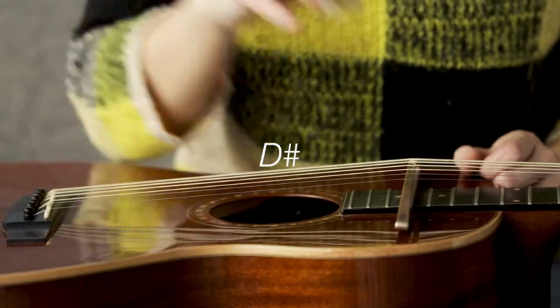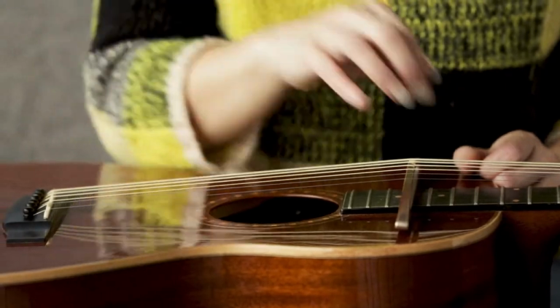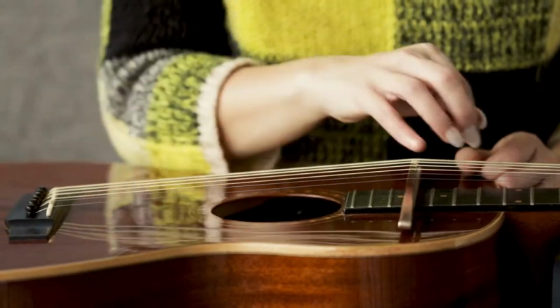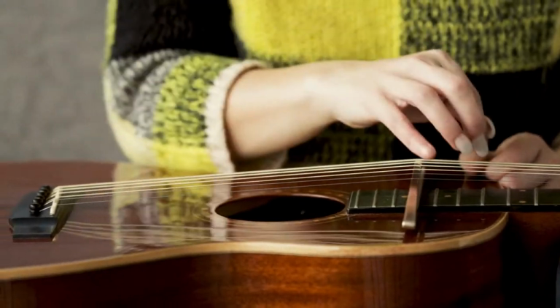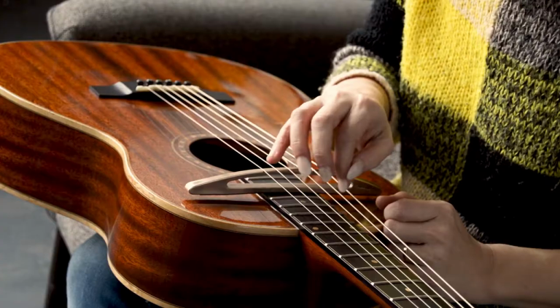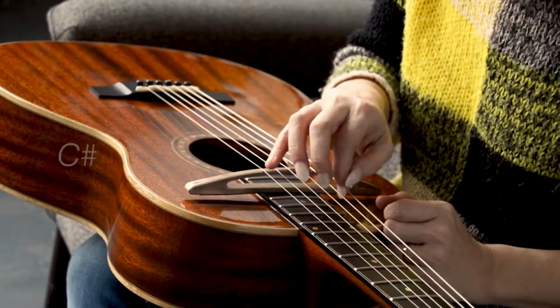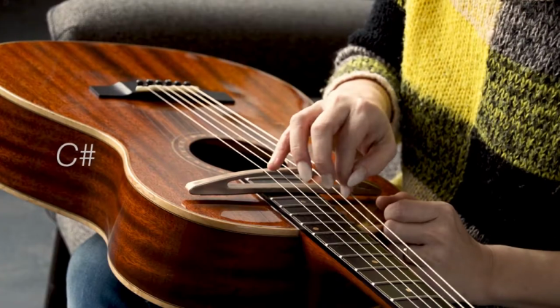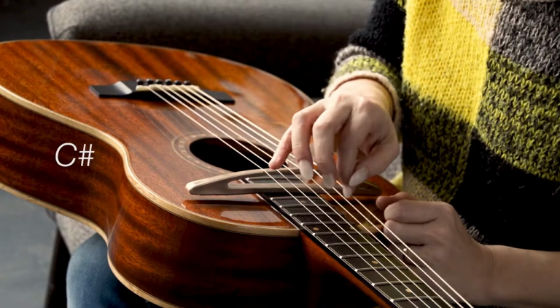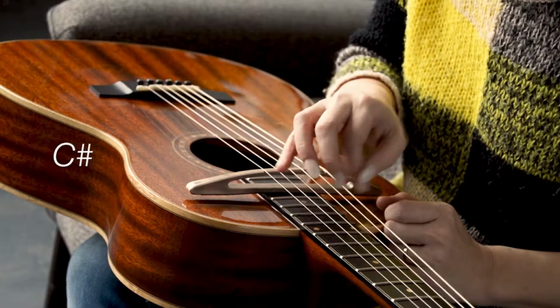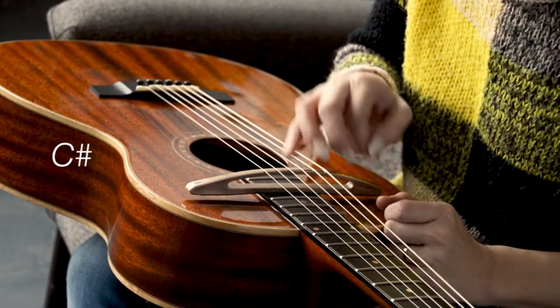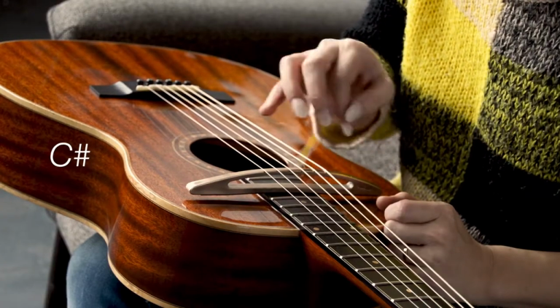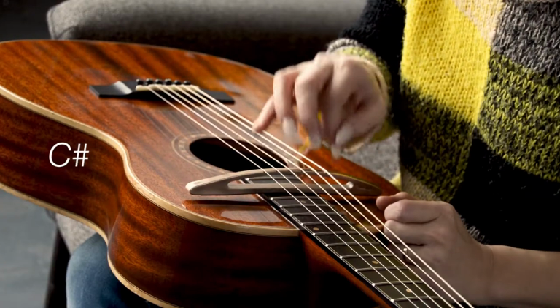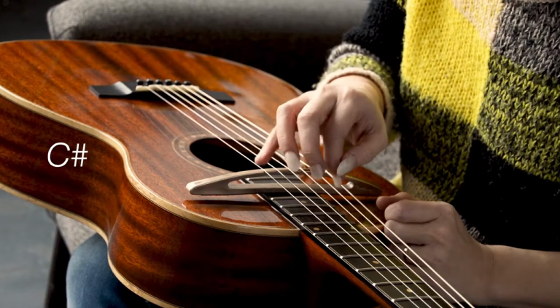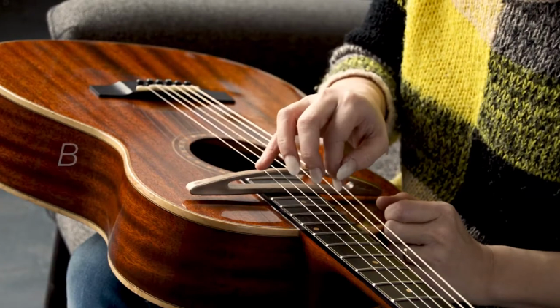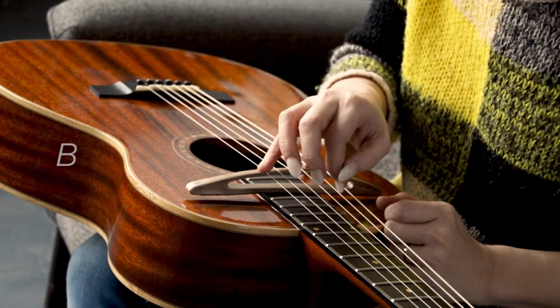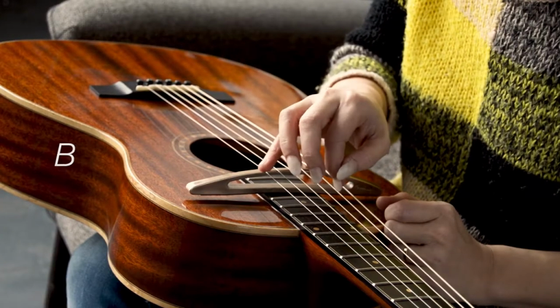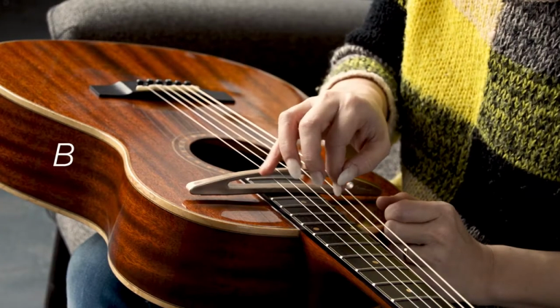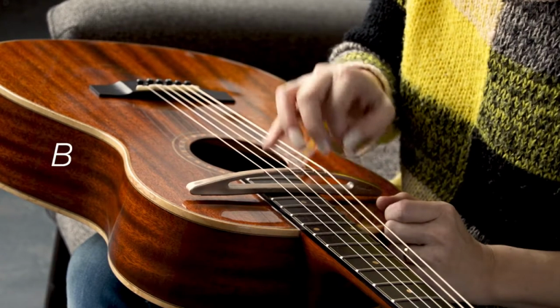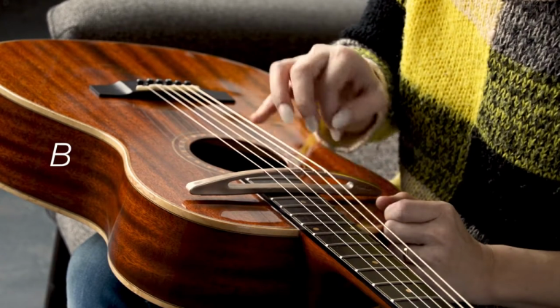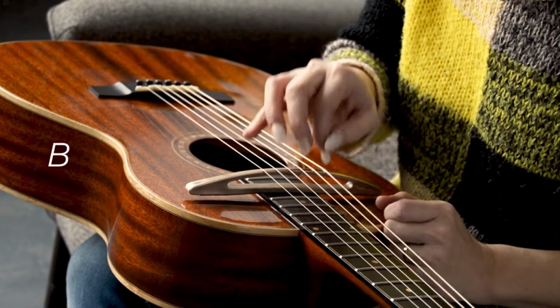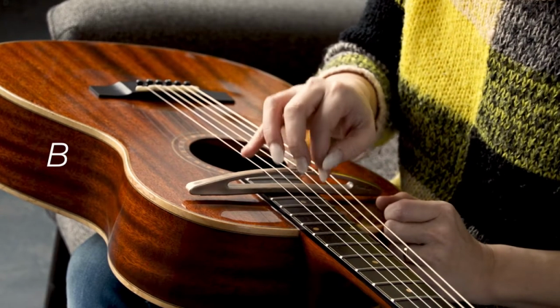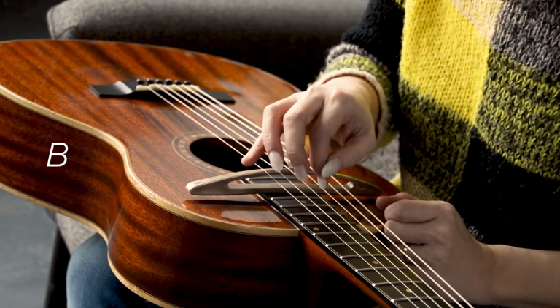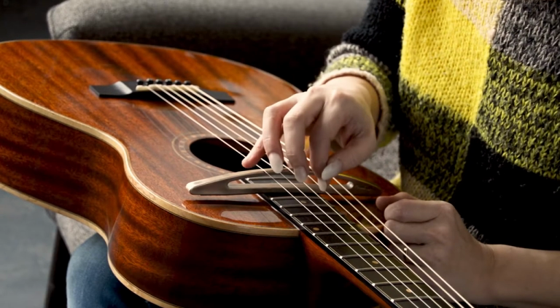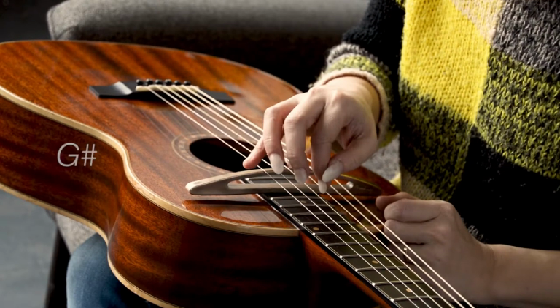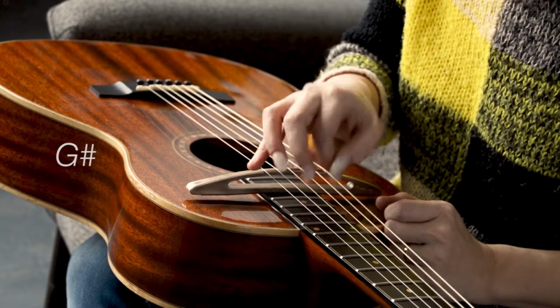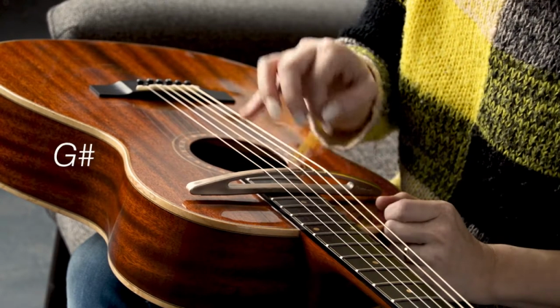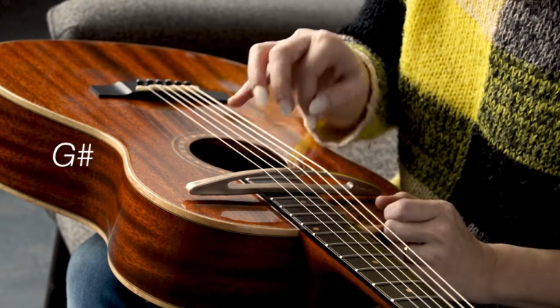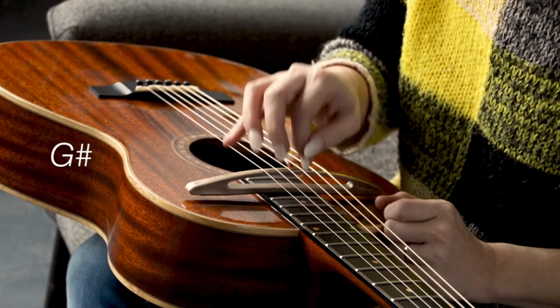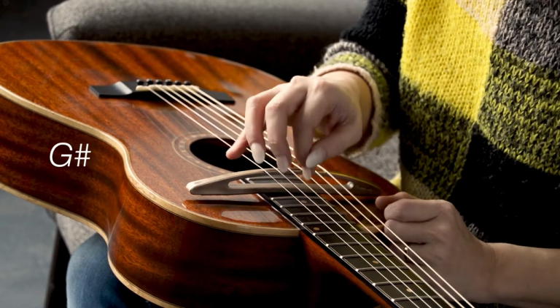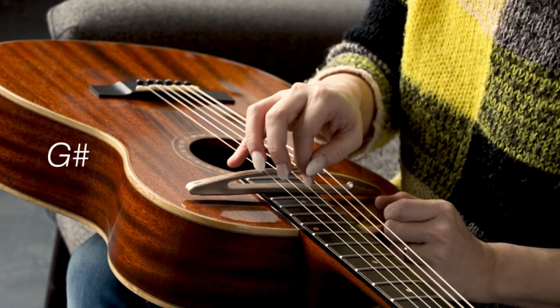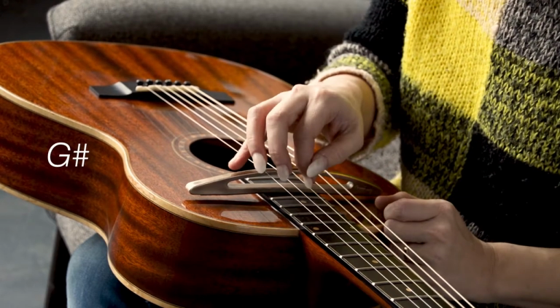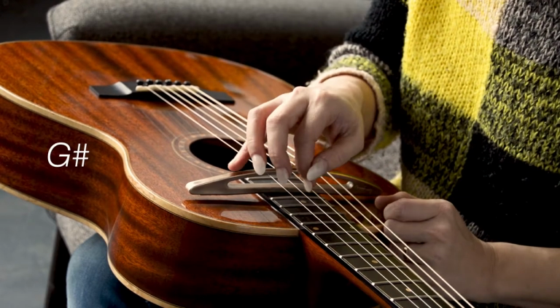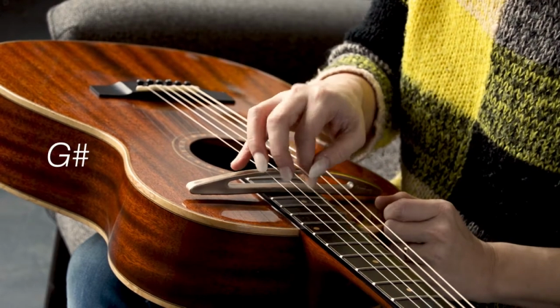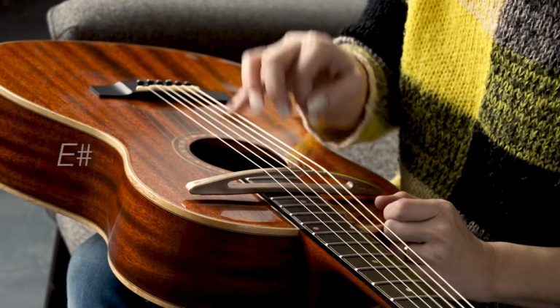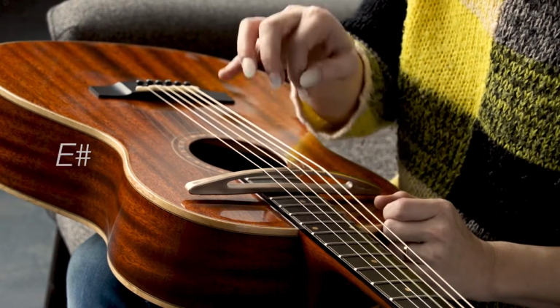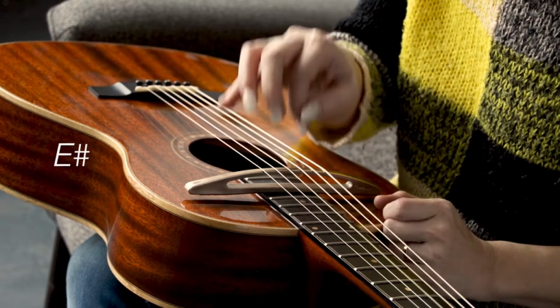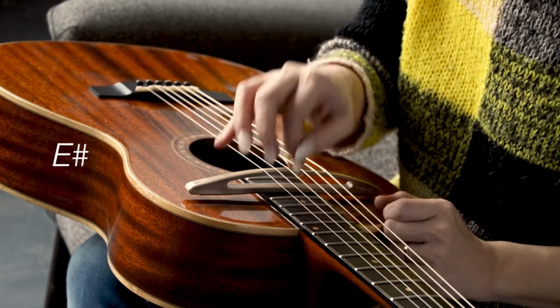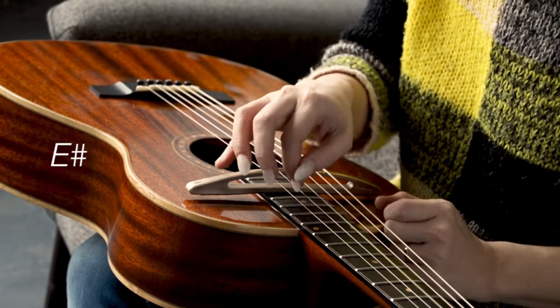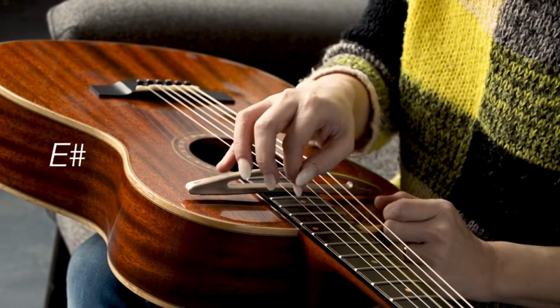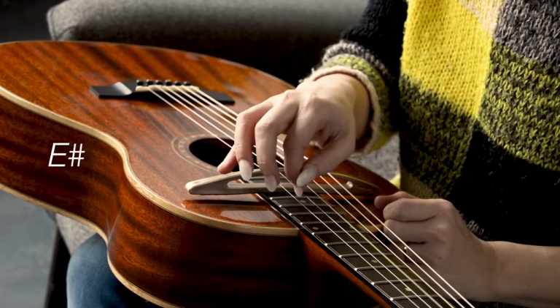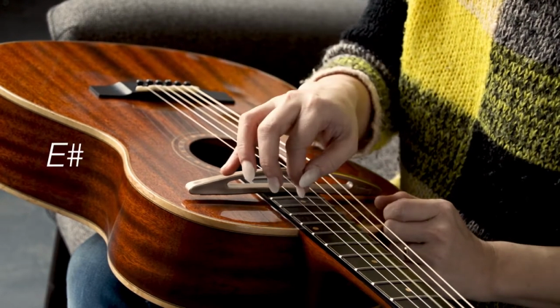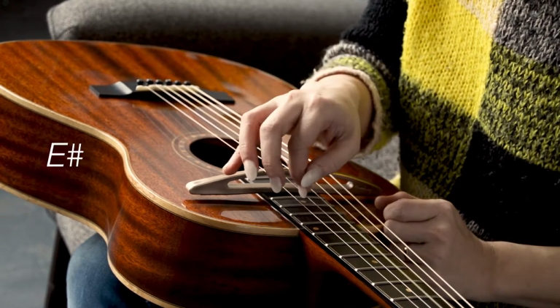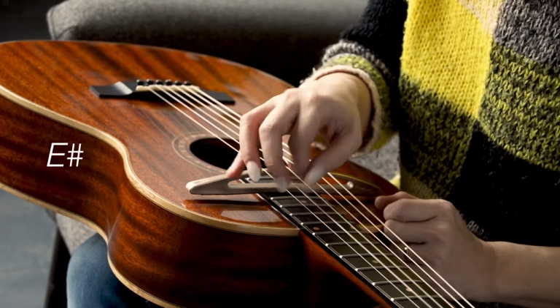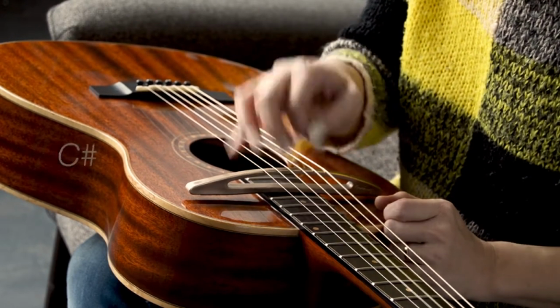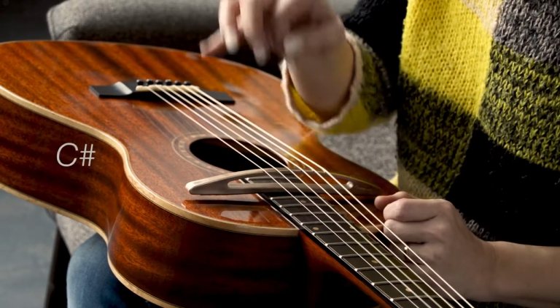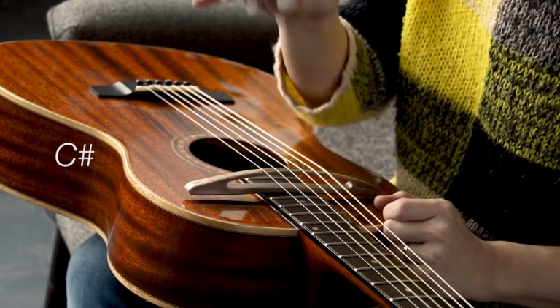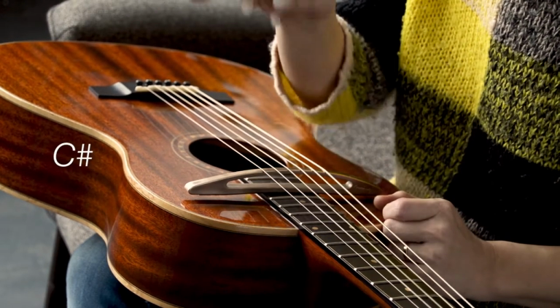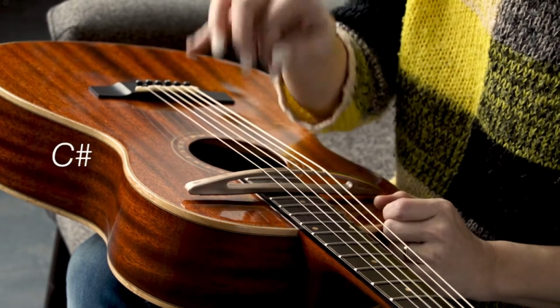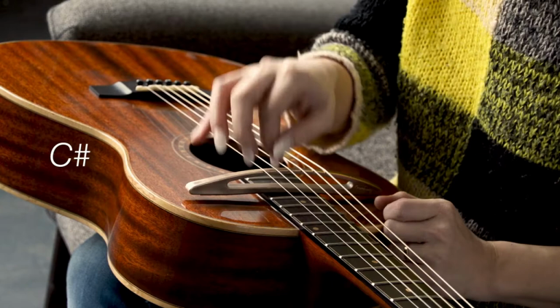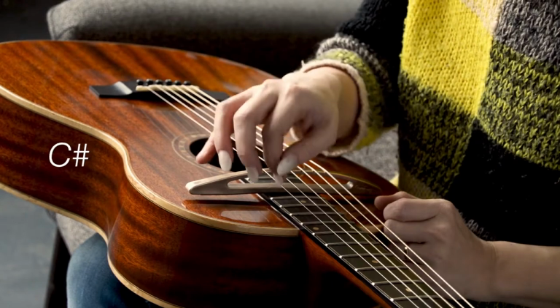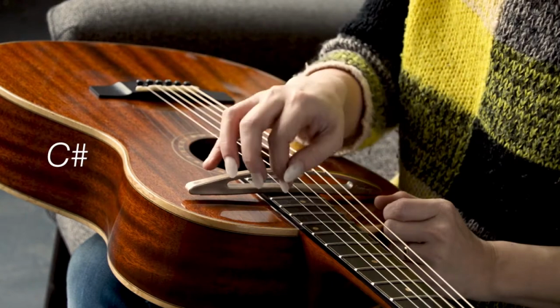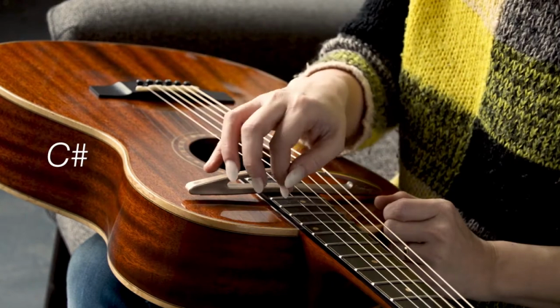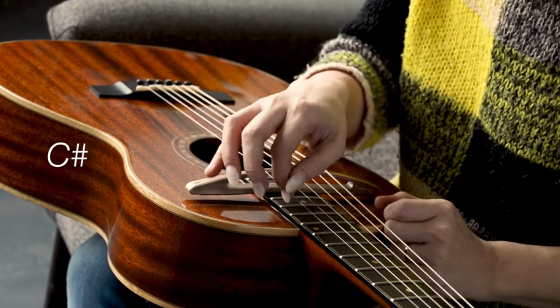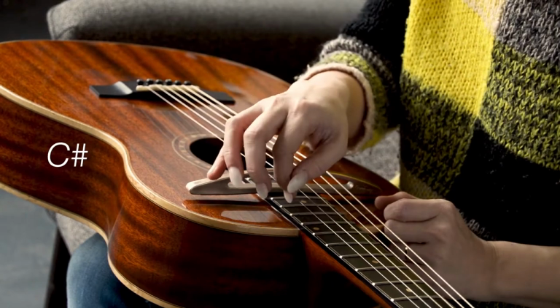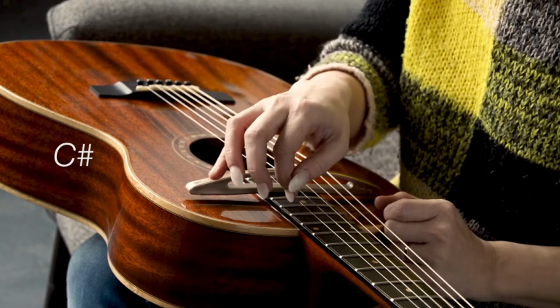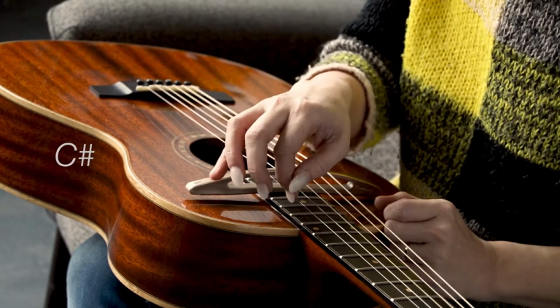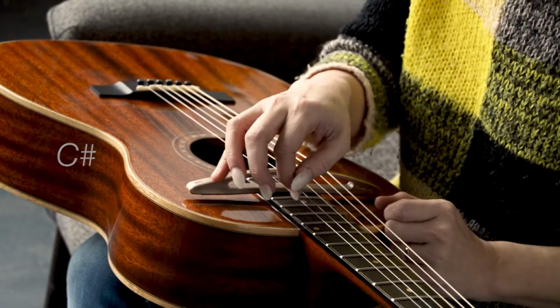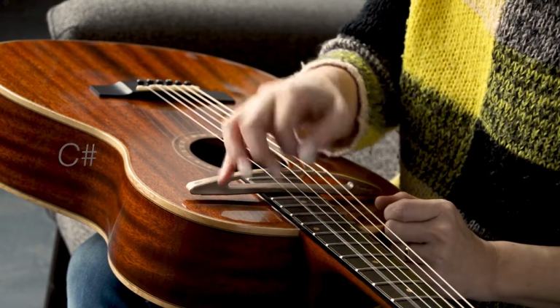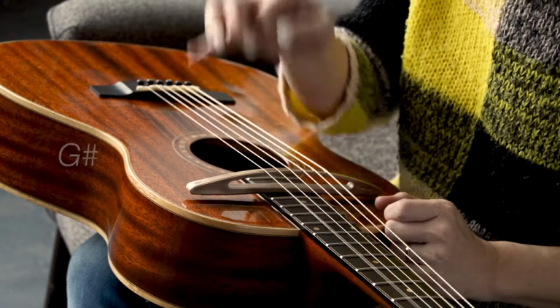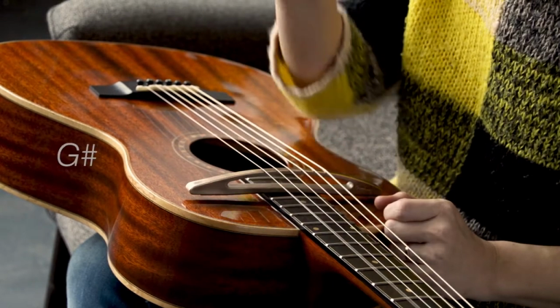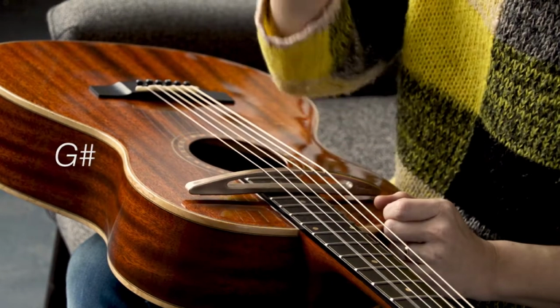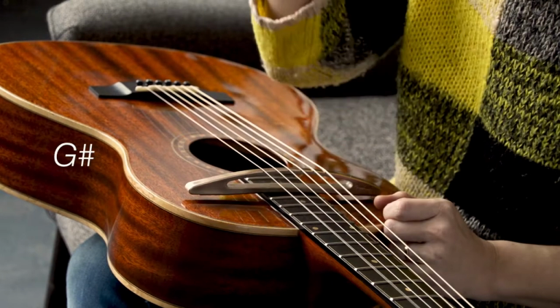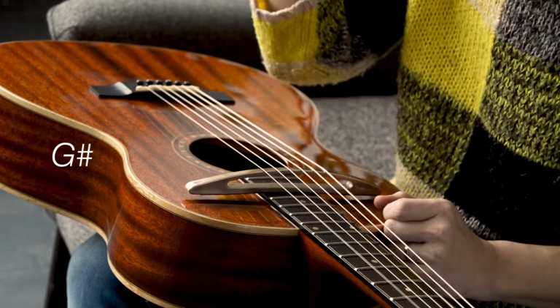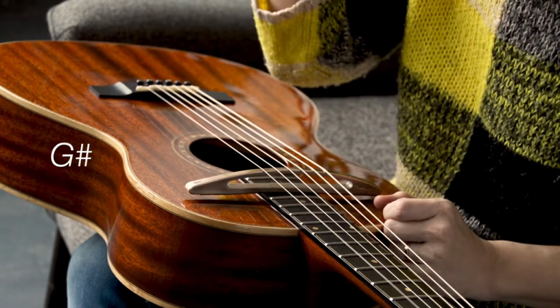I got C-sharp, B, G-sharp, E-sharp, C-sharp, G-sharp.